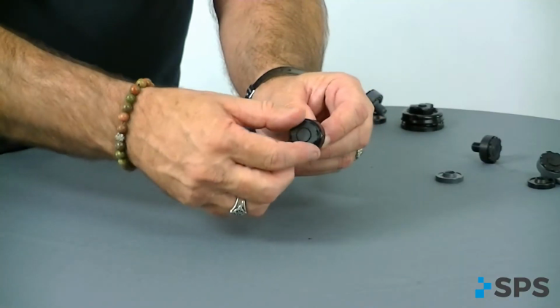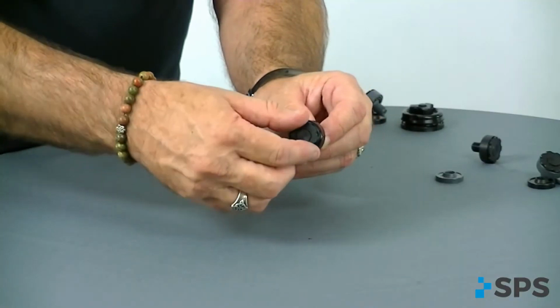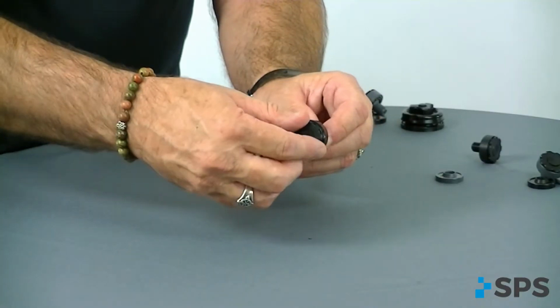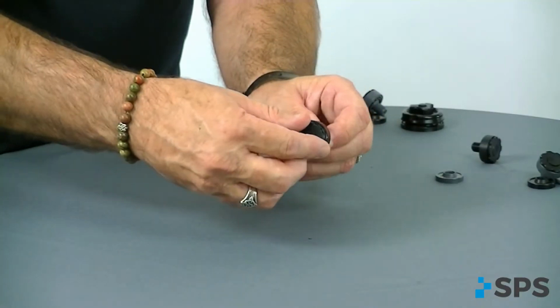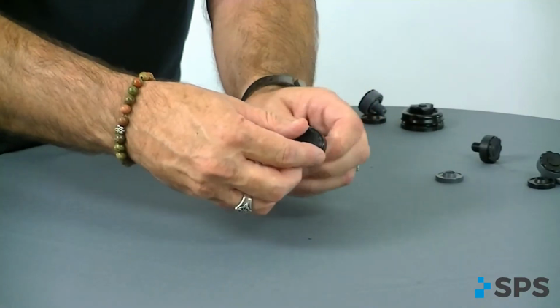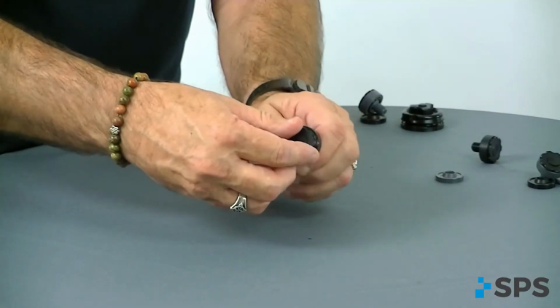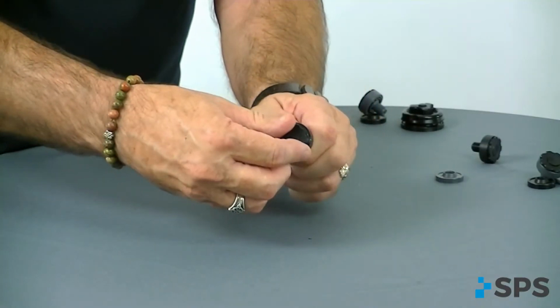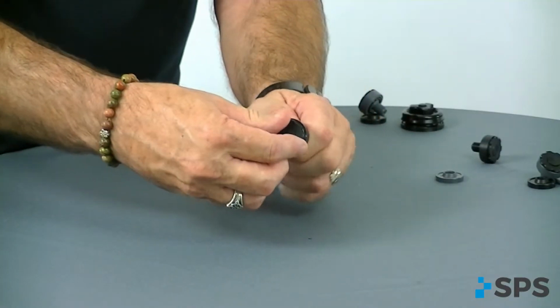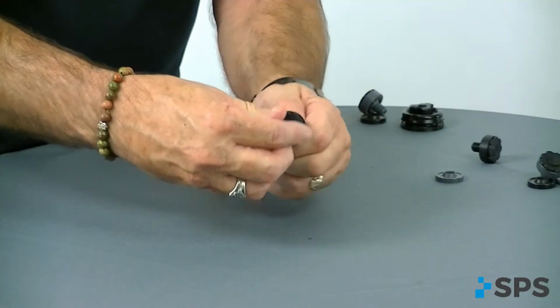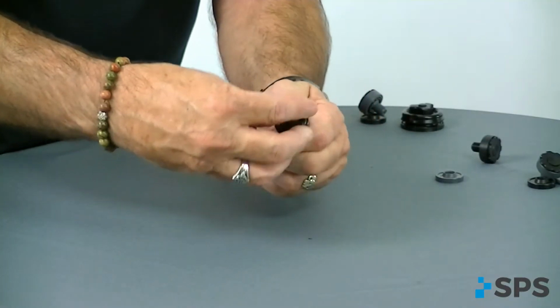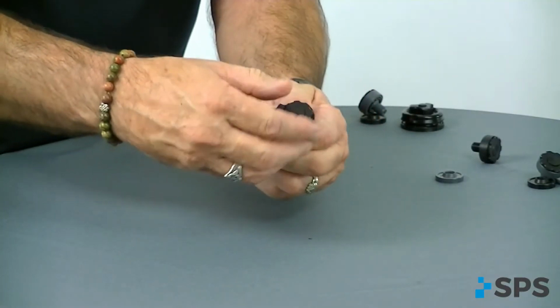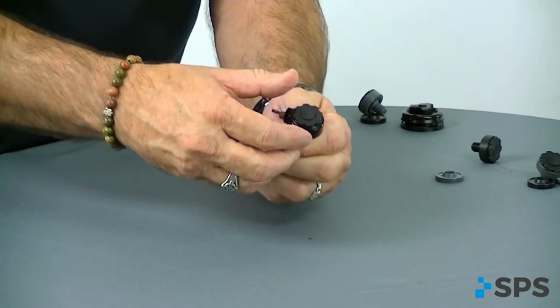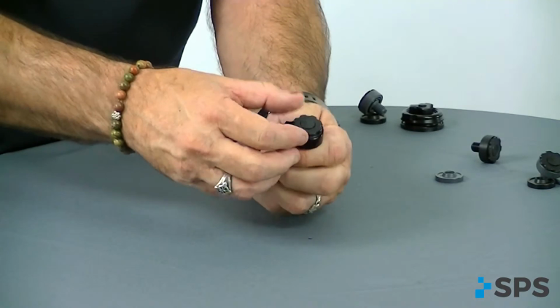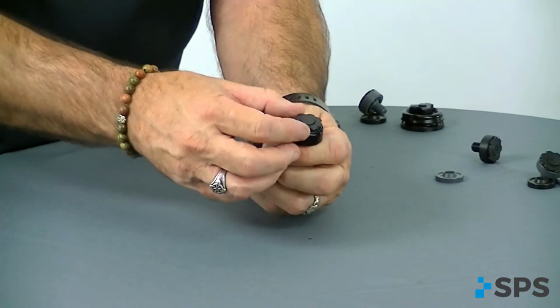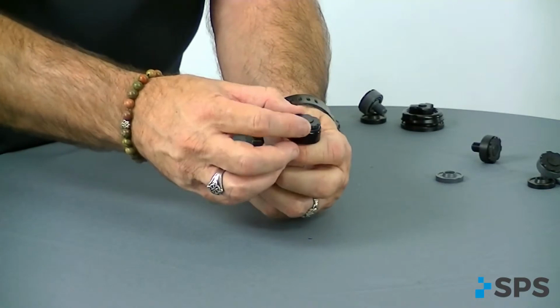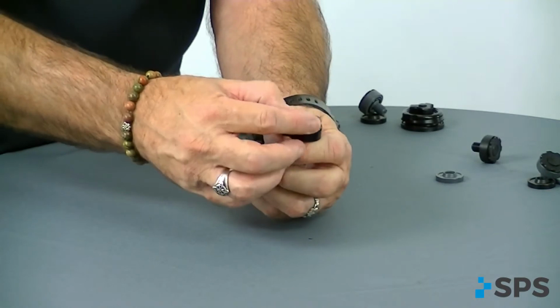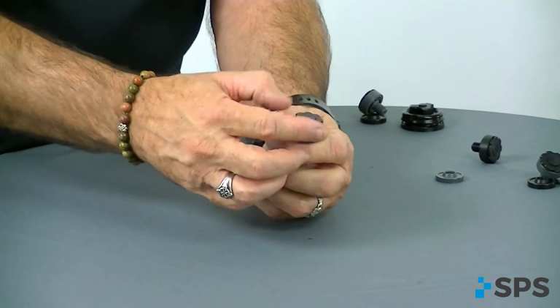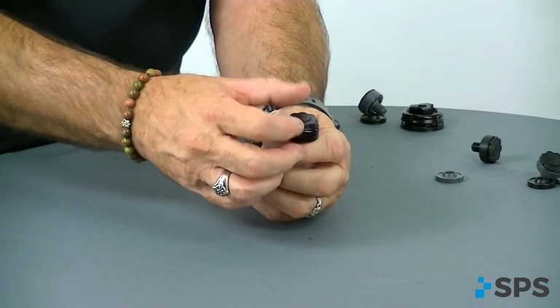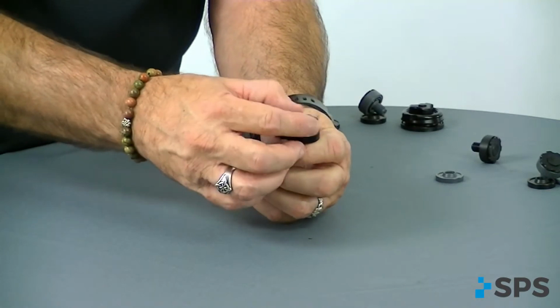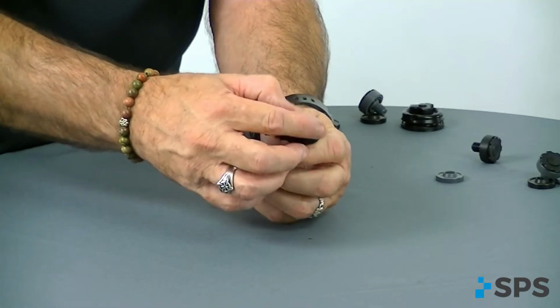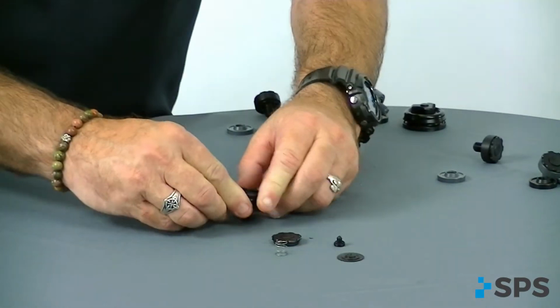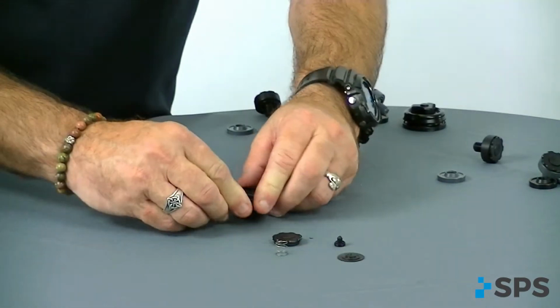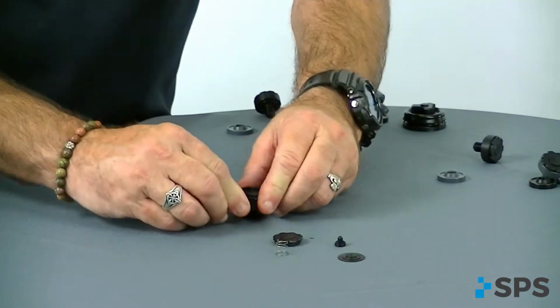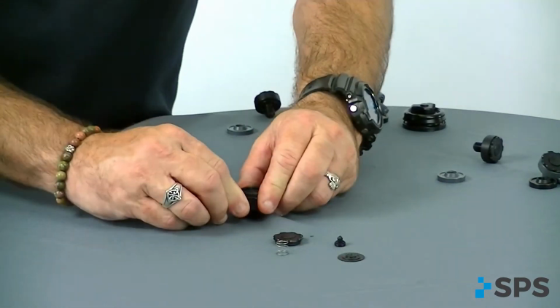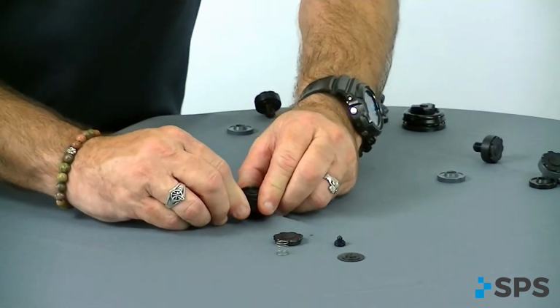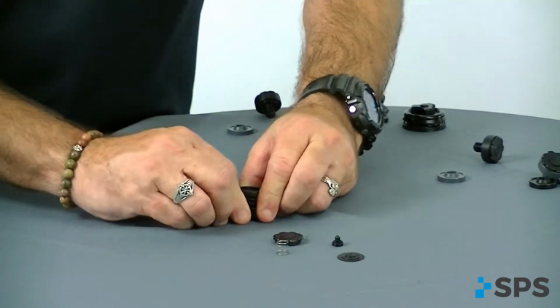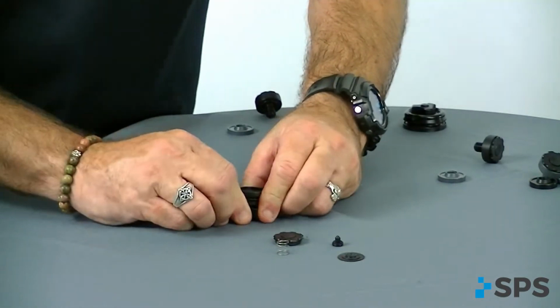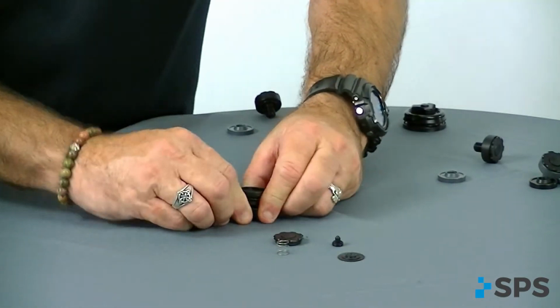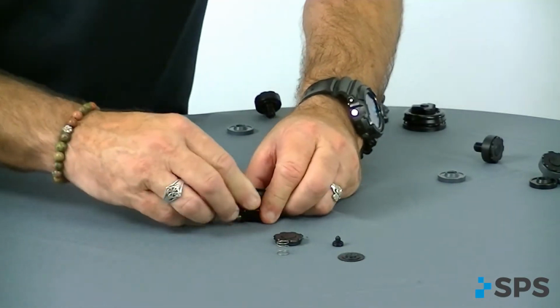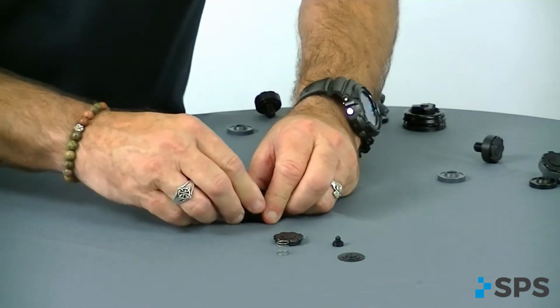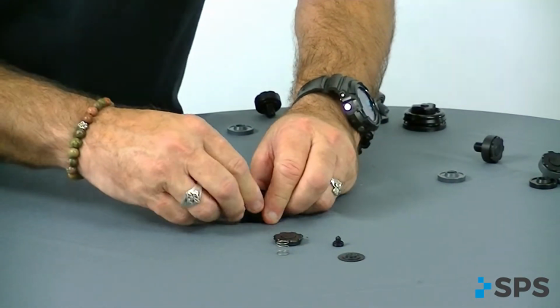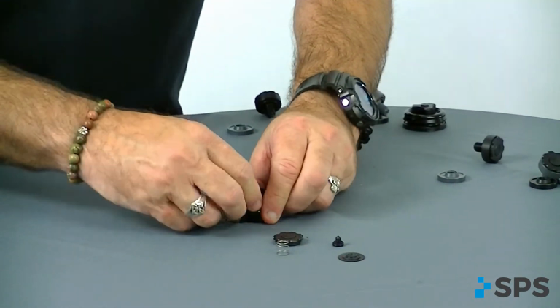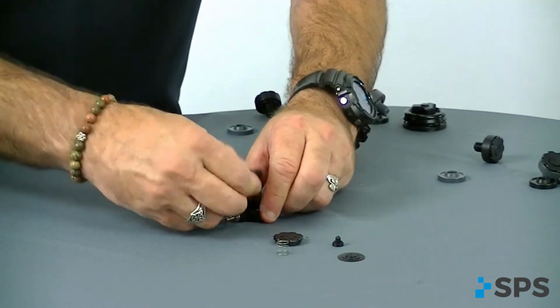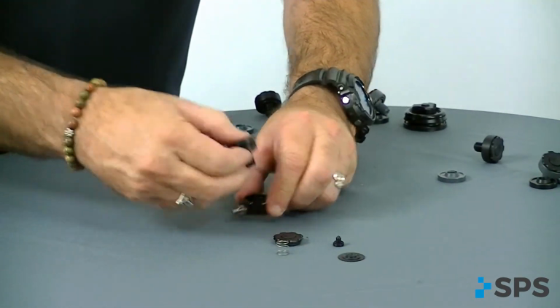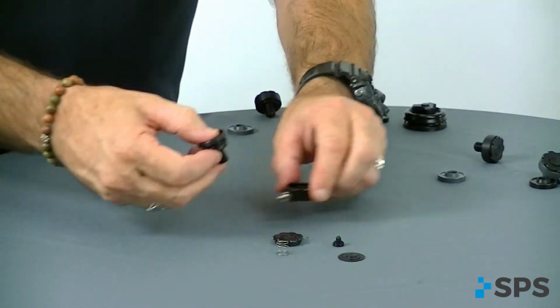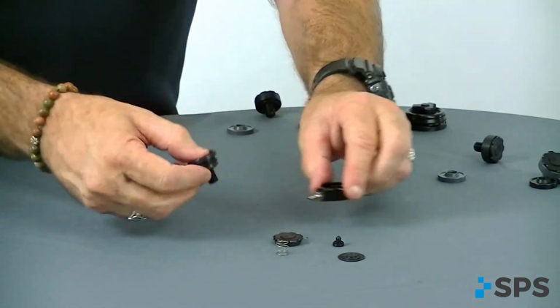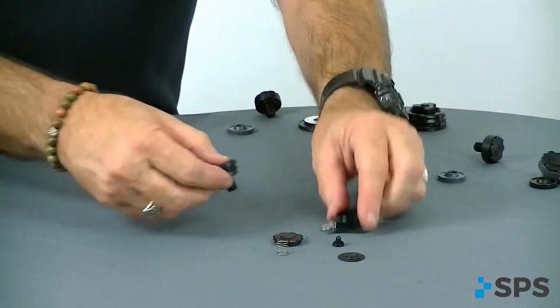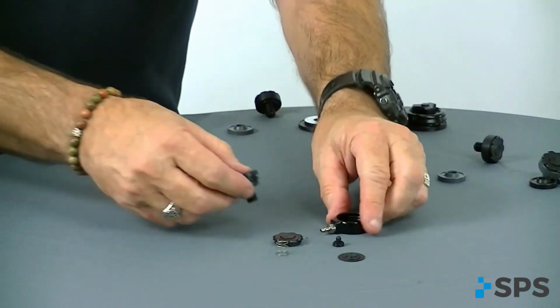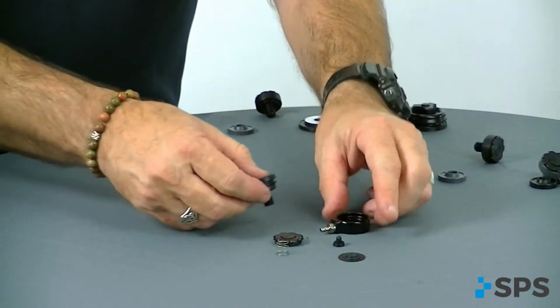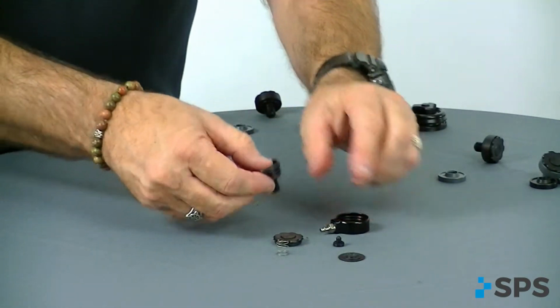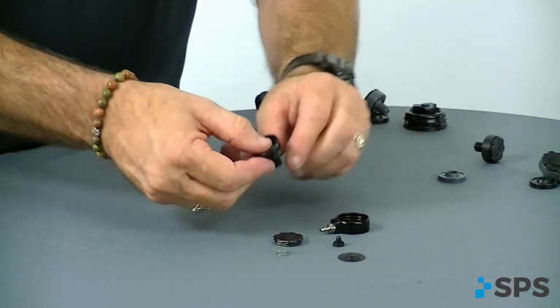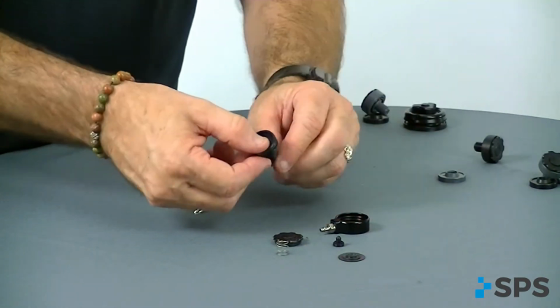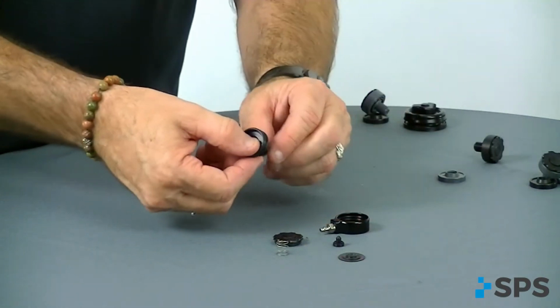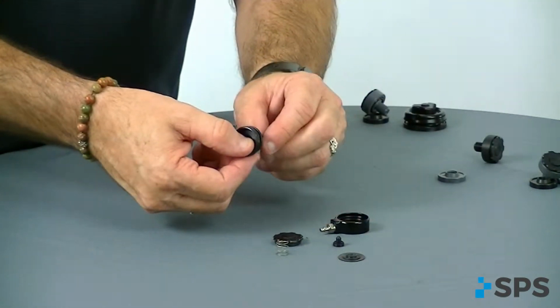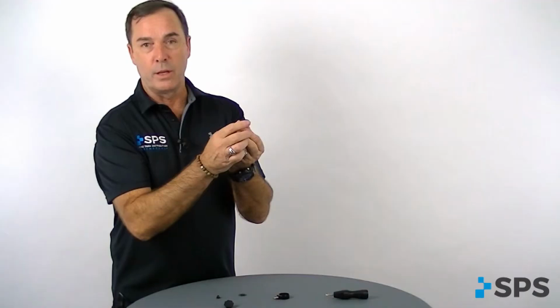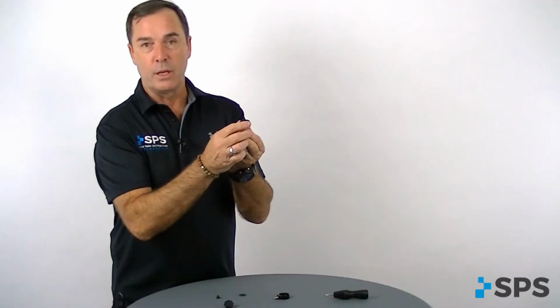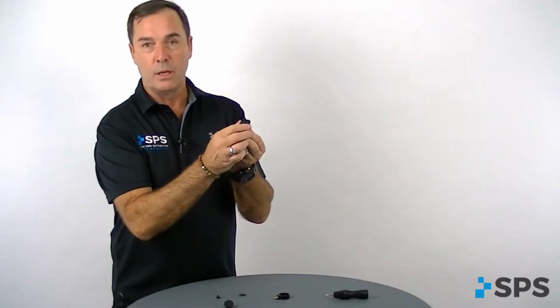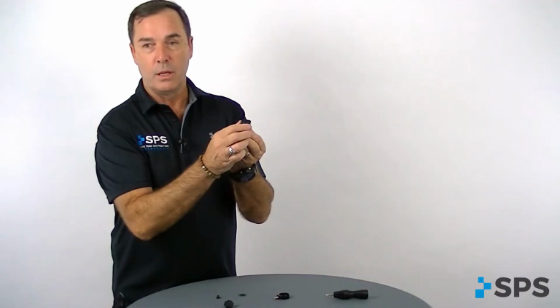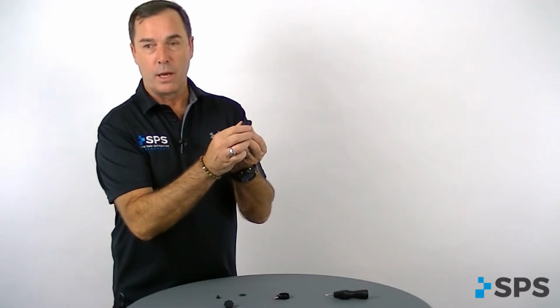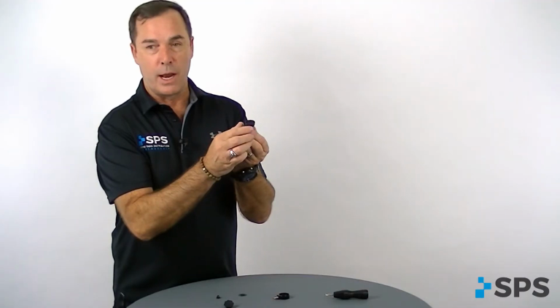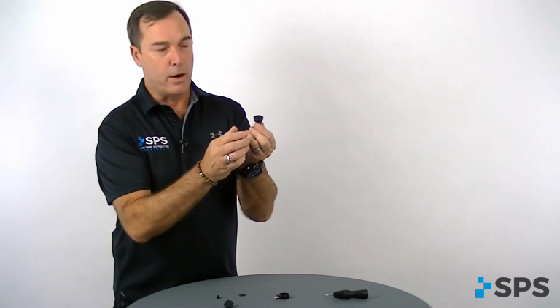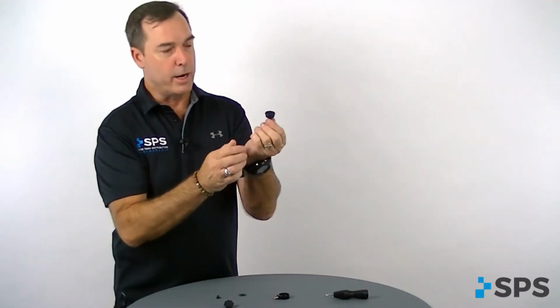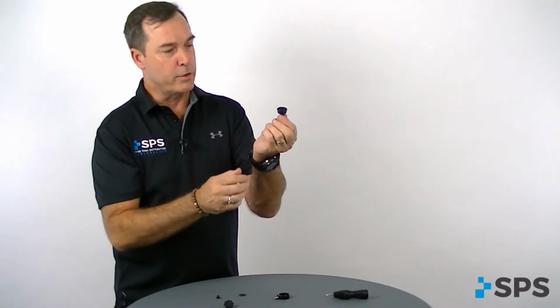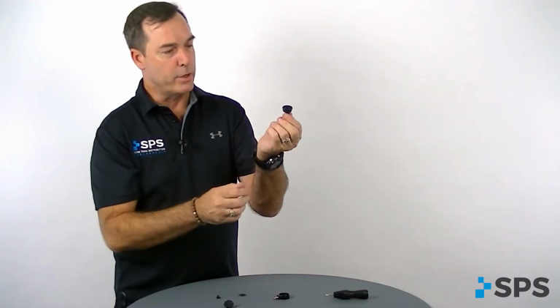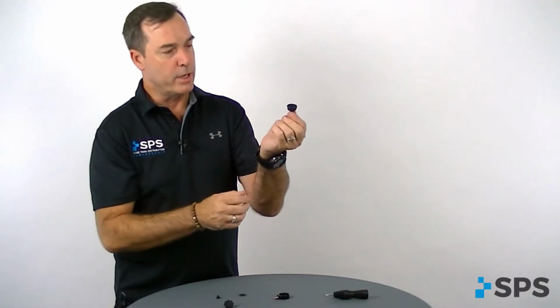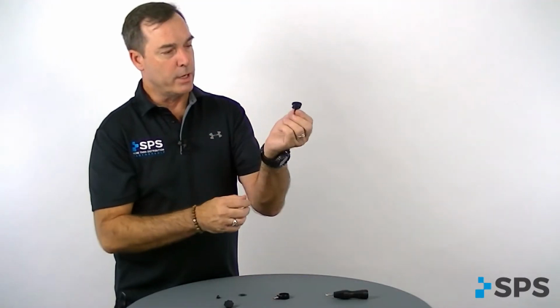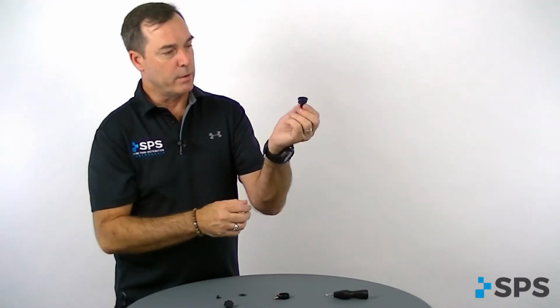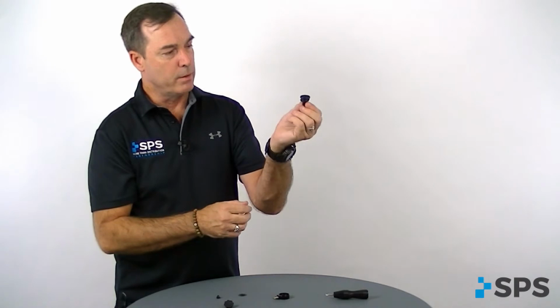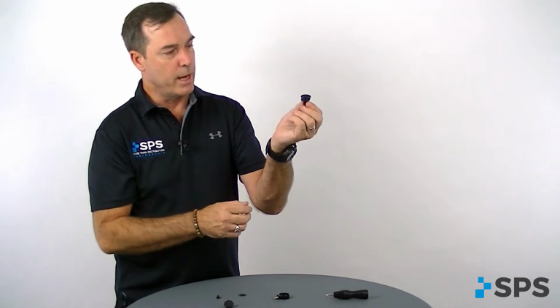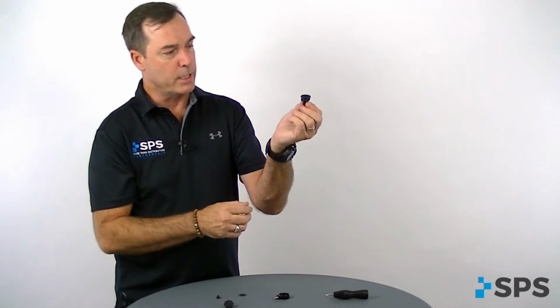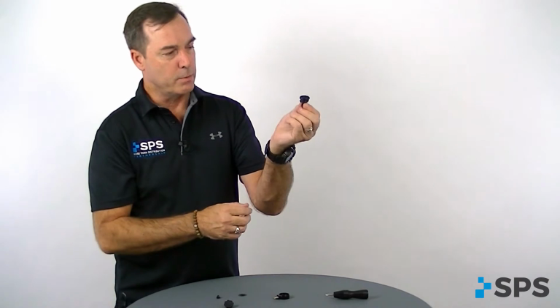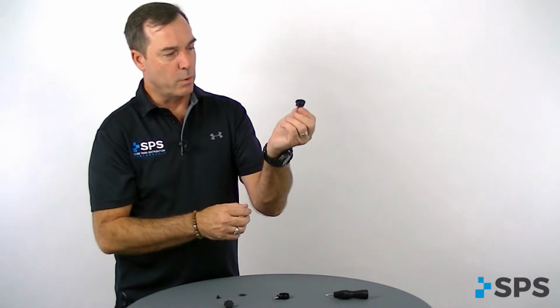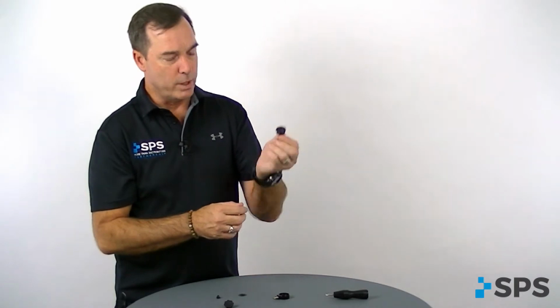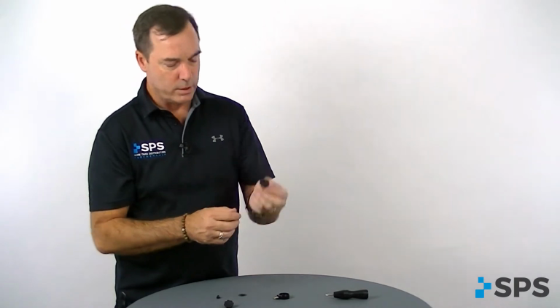Again, it screws apart so you can clean it. The housing does slide off so you can clean all the air entry and exit points.